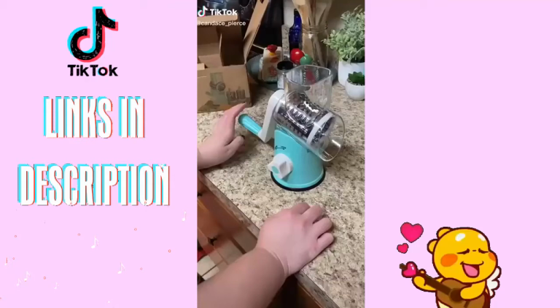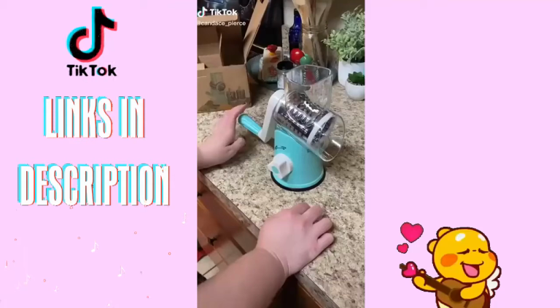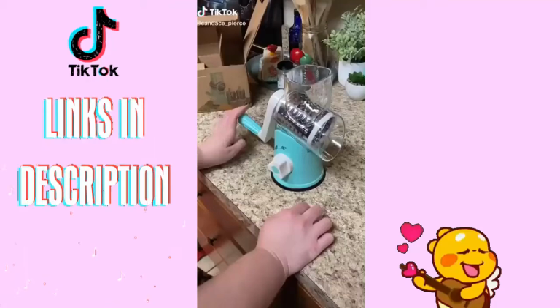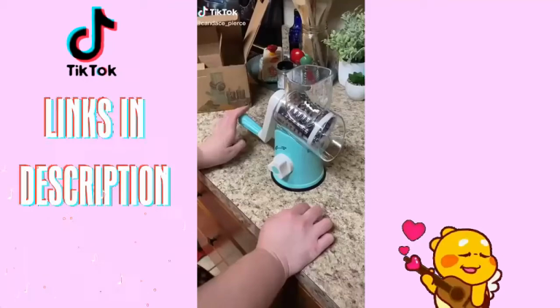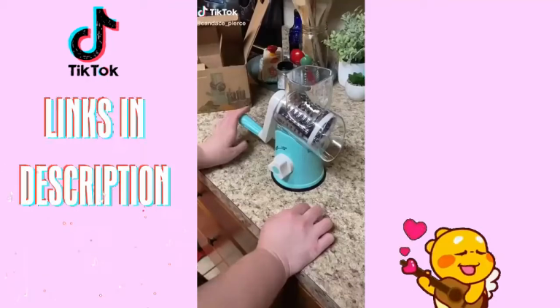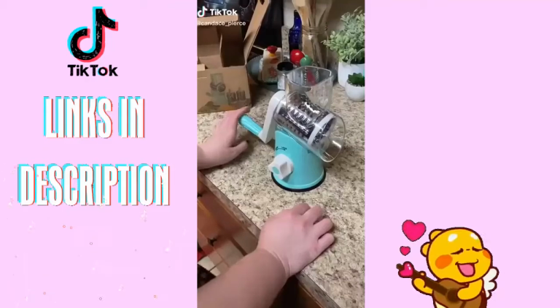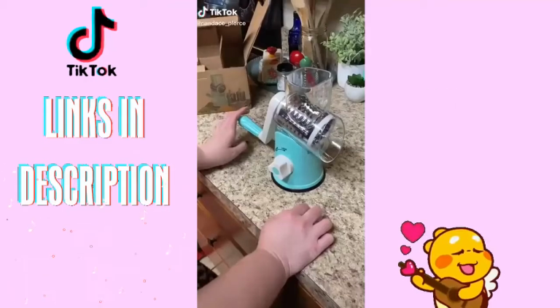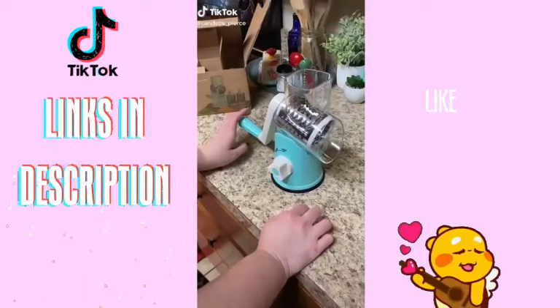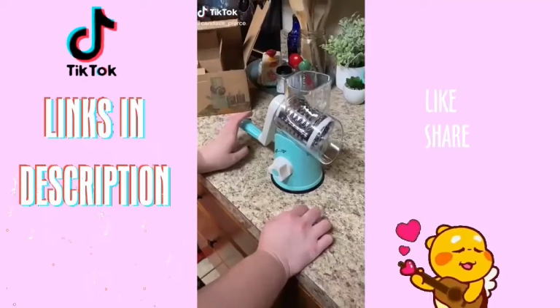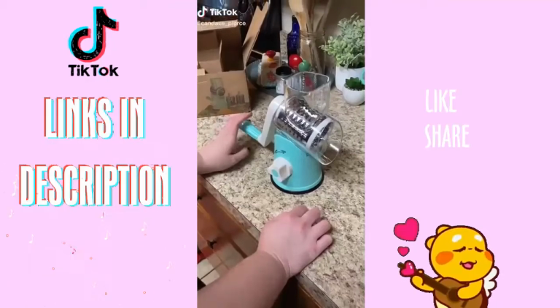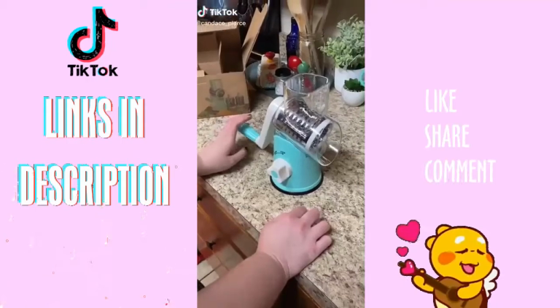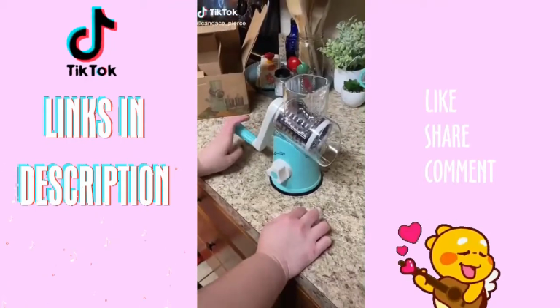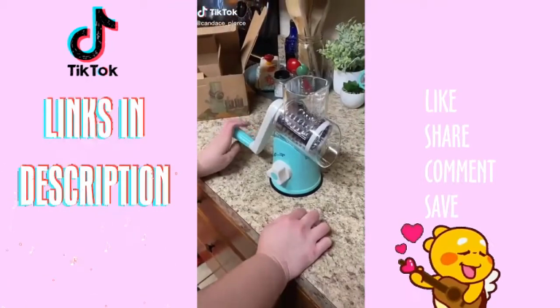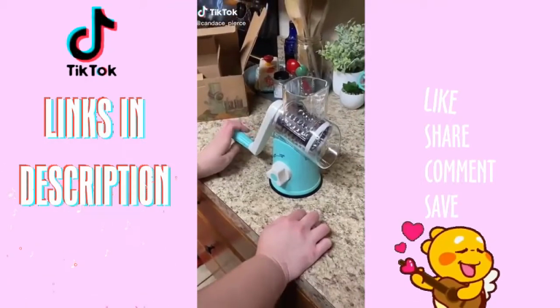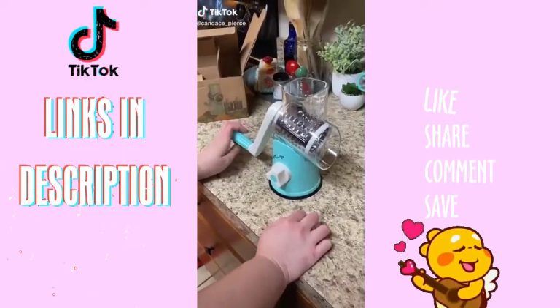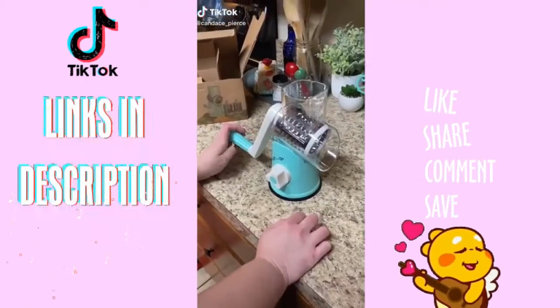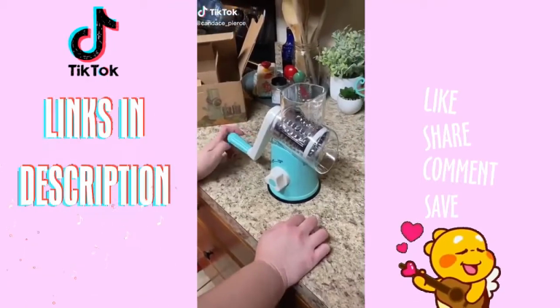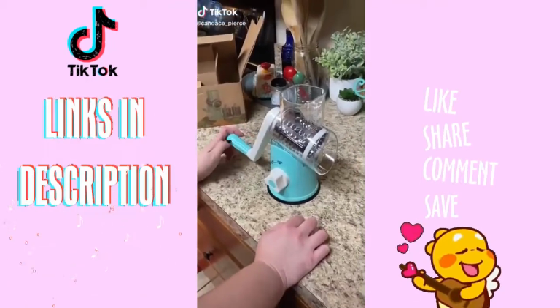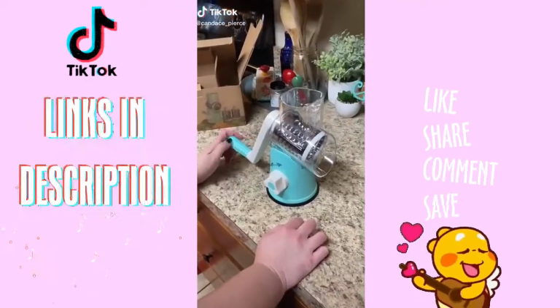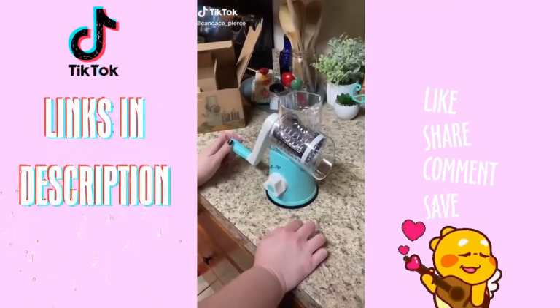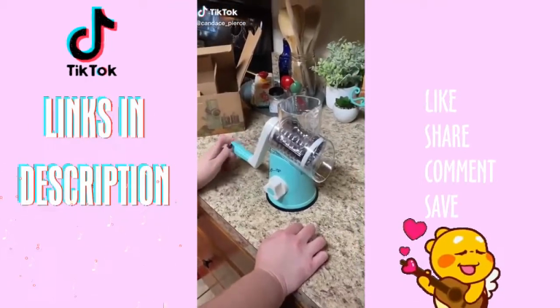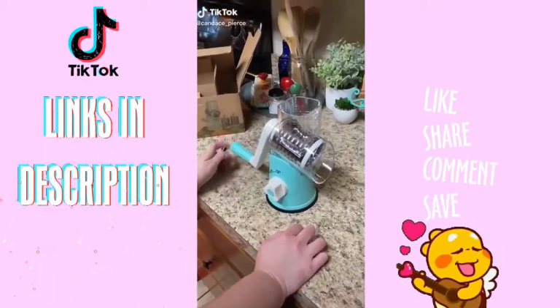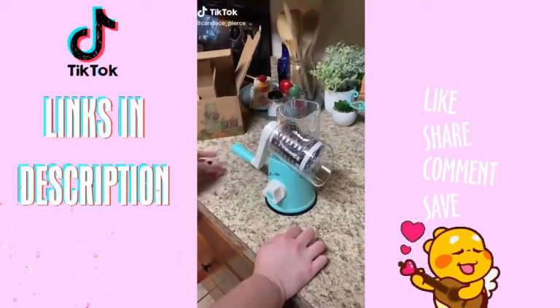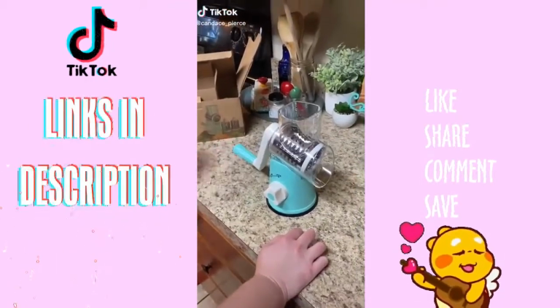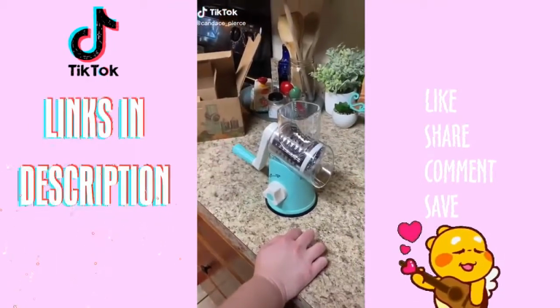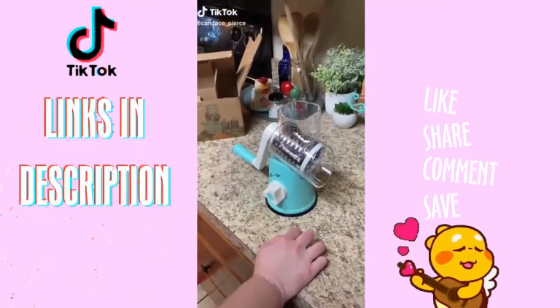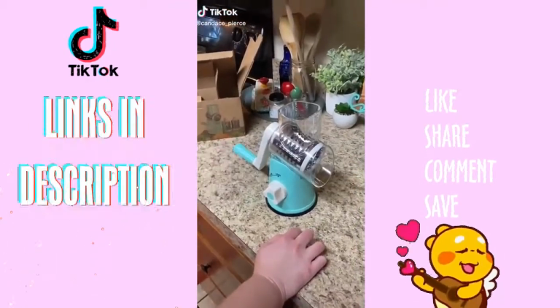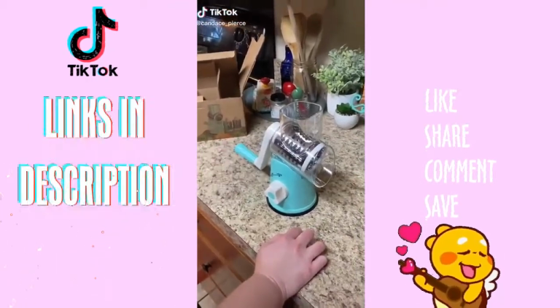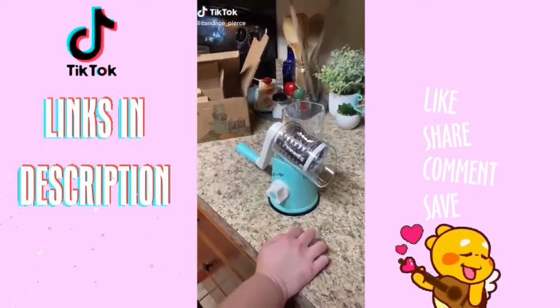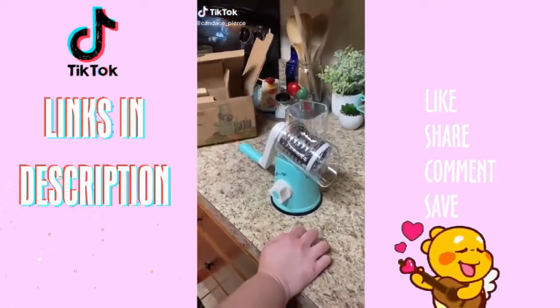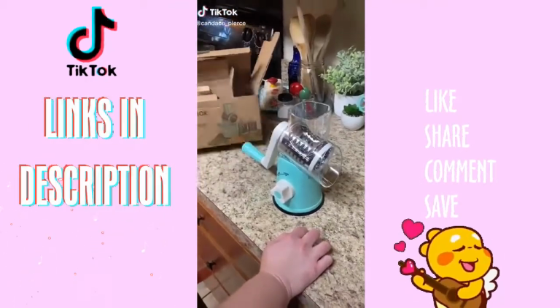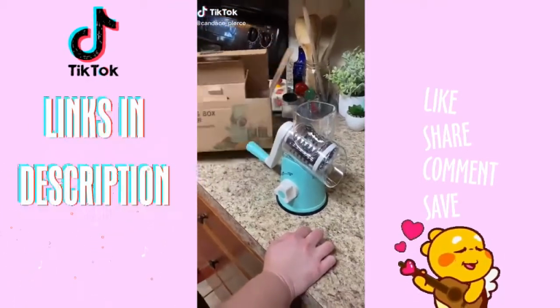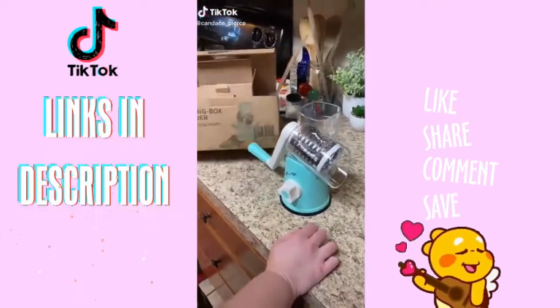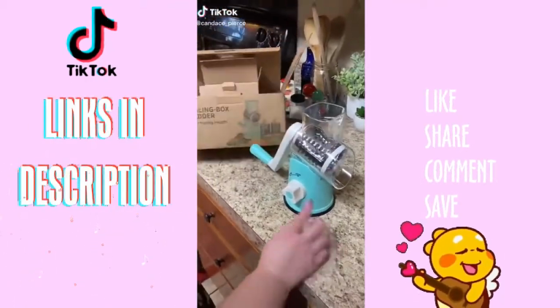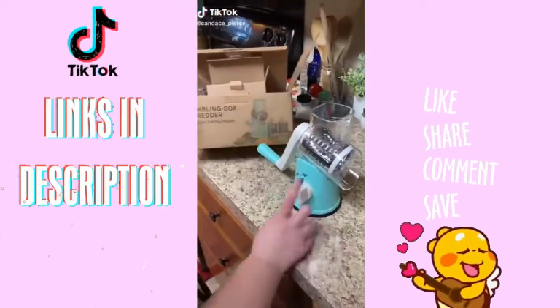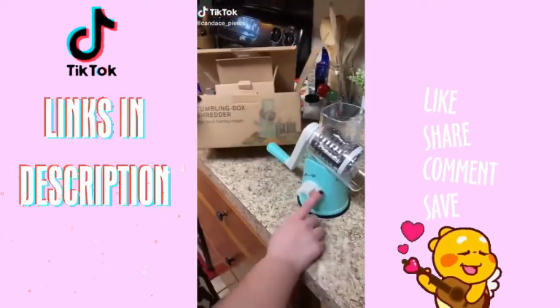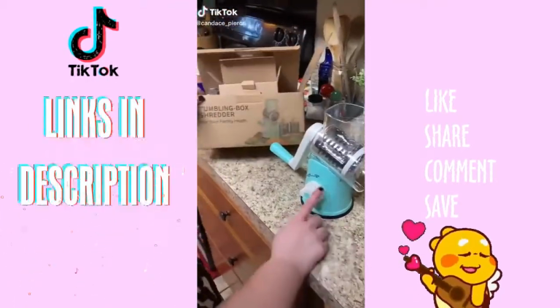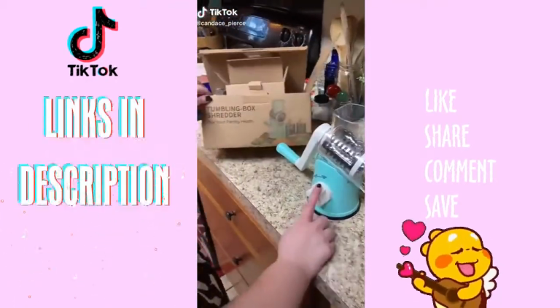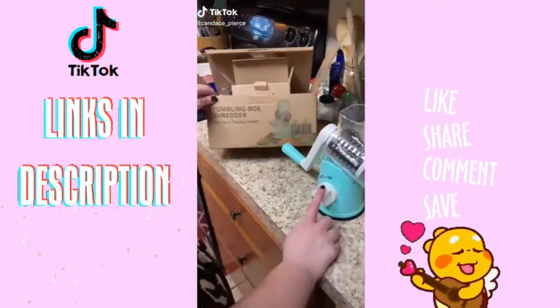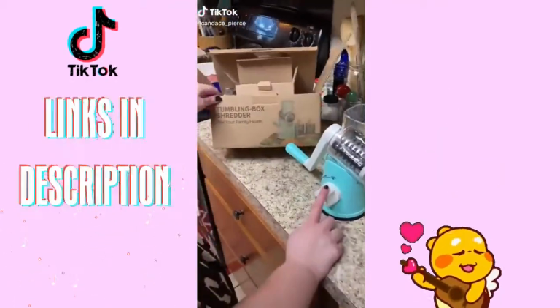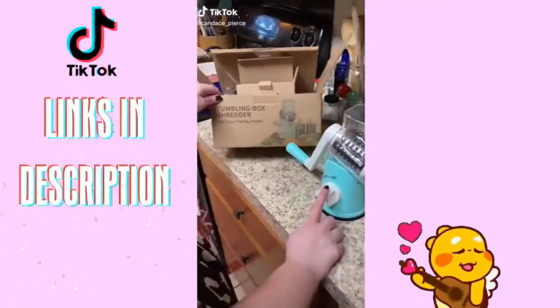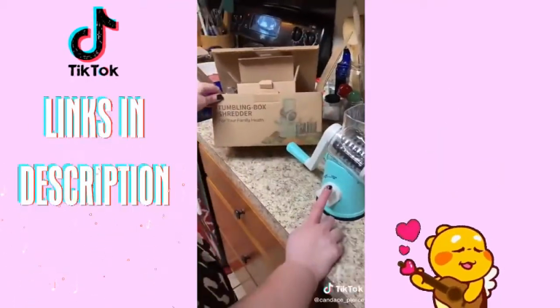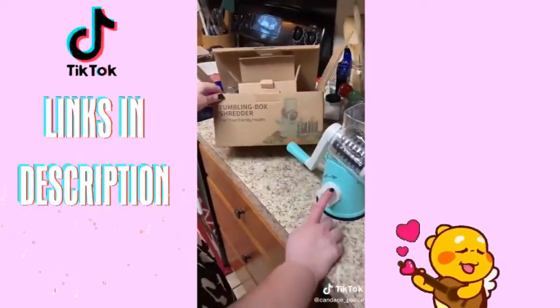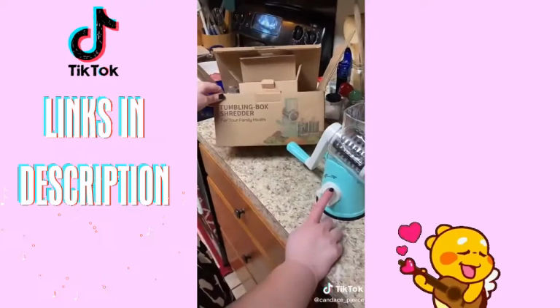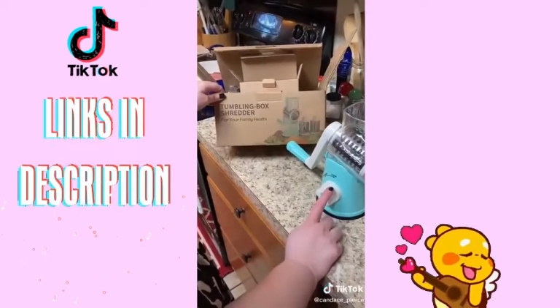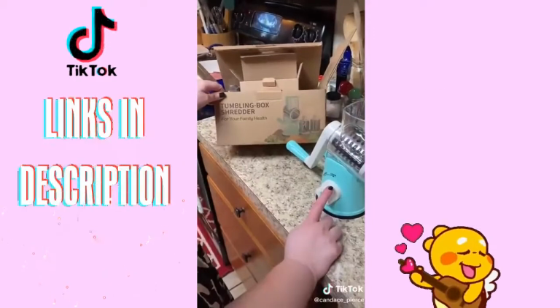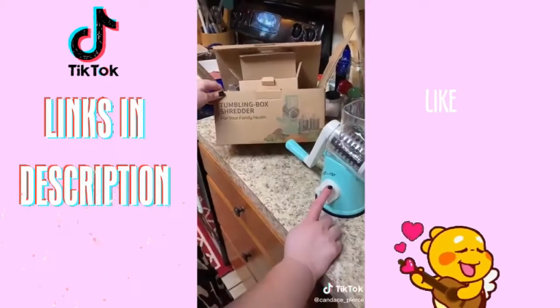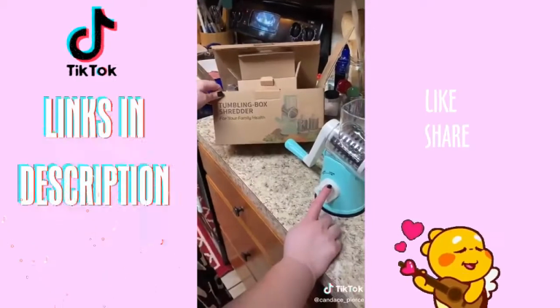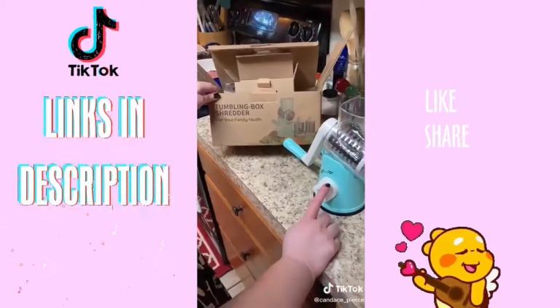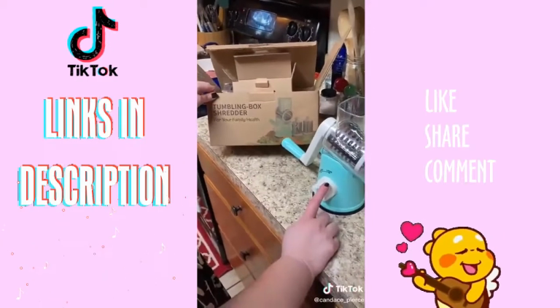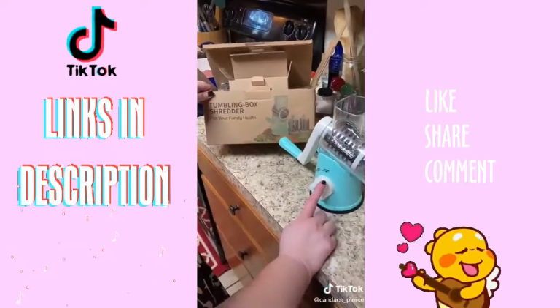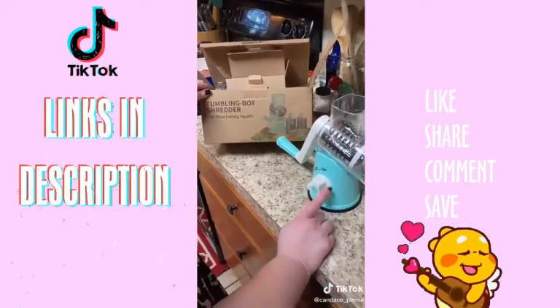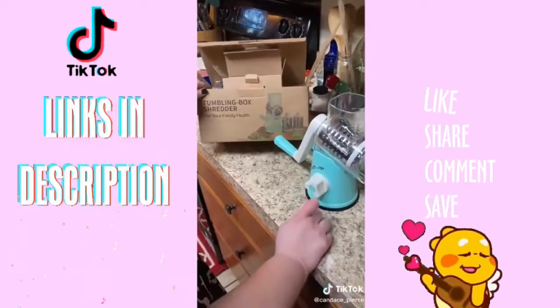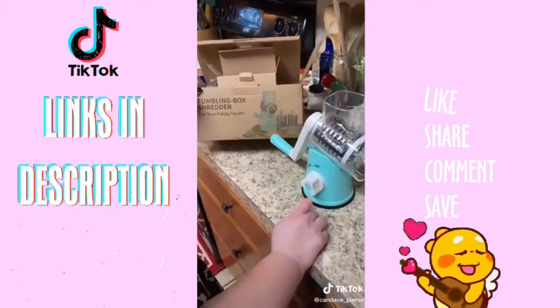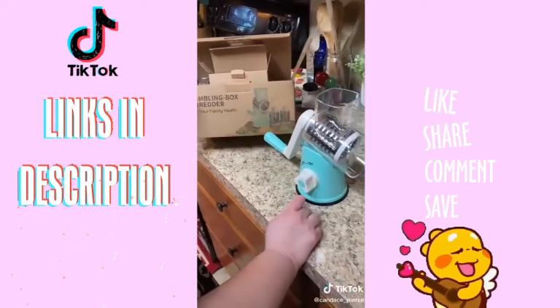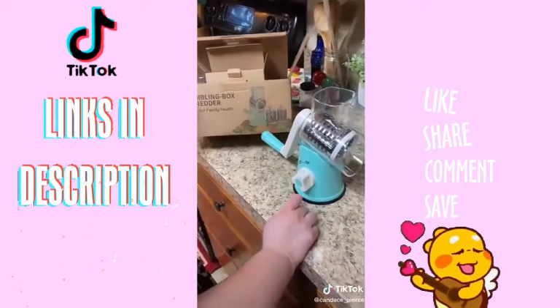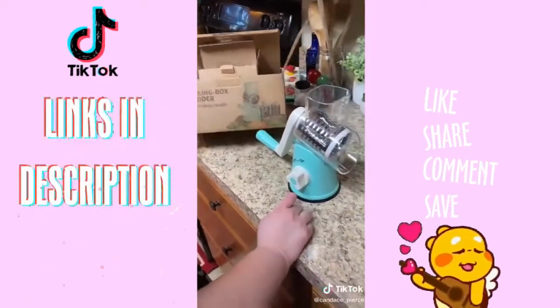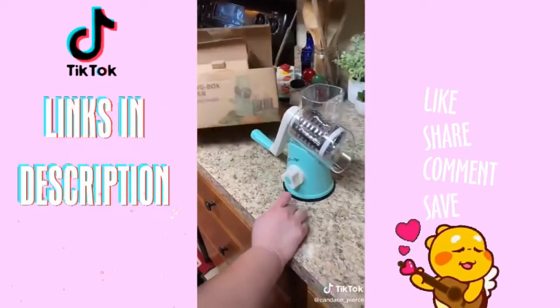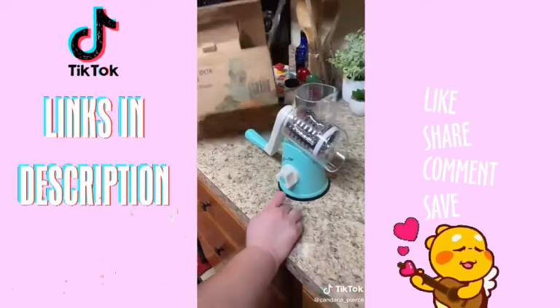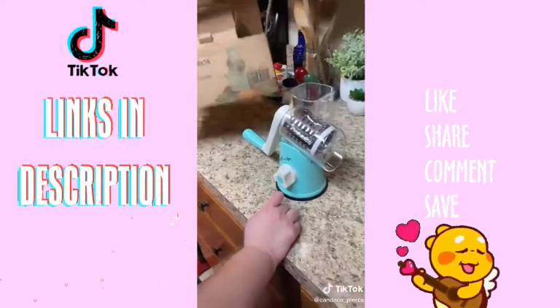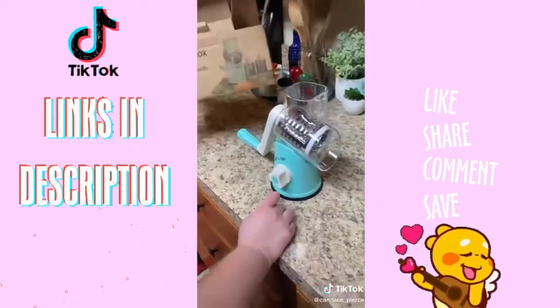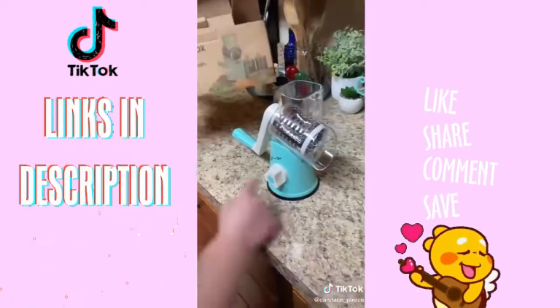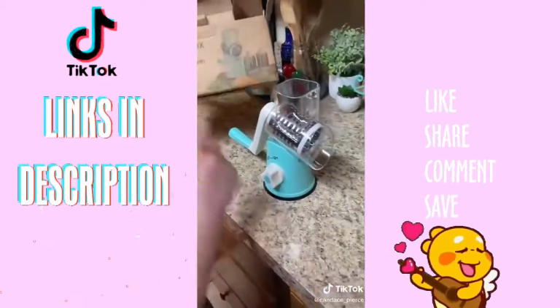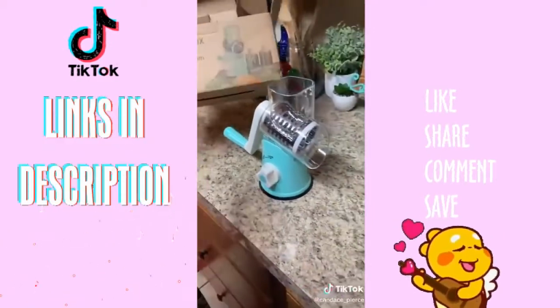Hey y'all, so I saw on TikTok — Life with Paige Nicole — she had this cute little food shredder and I decided to get me one from Amazon.